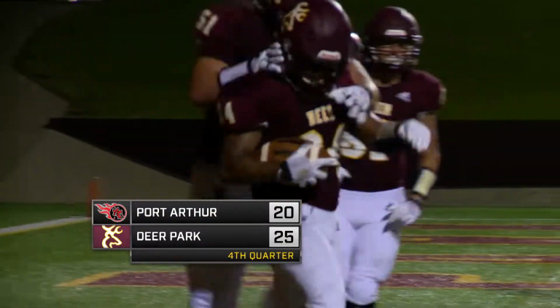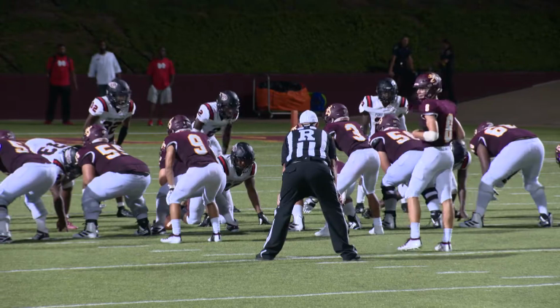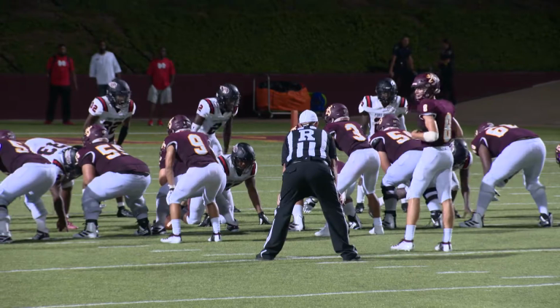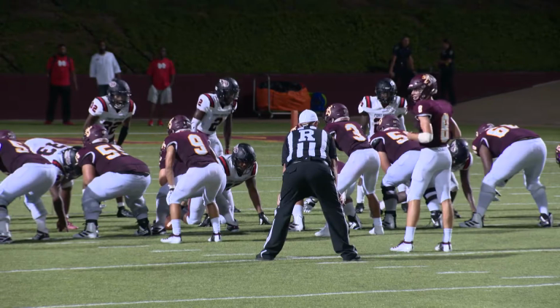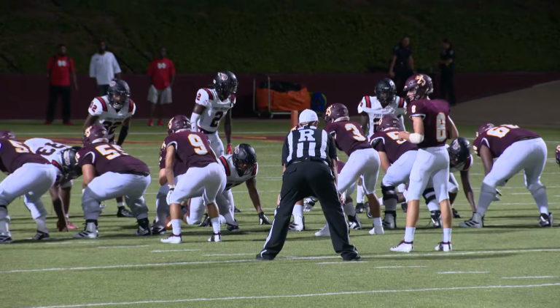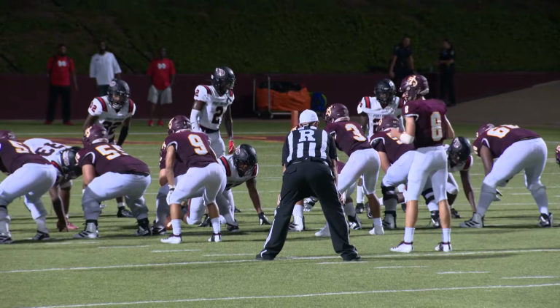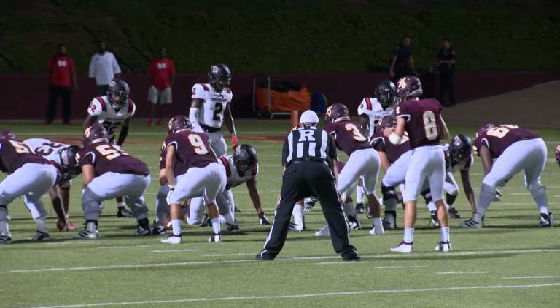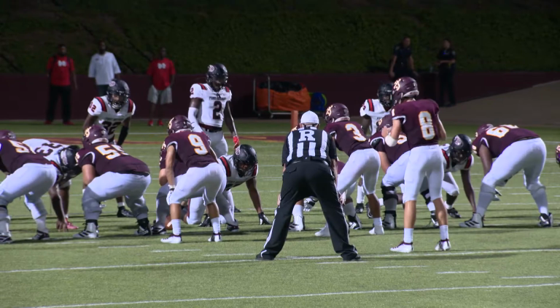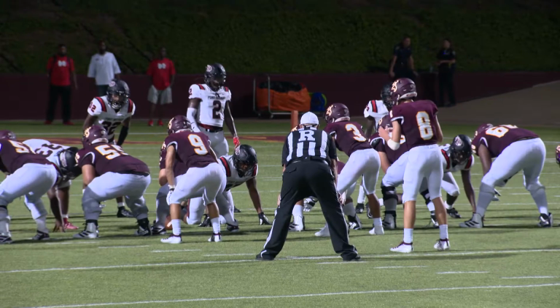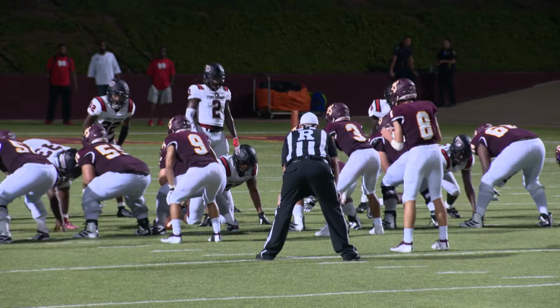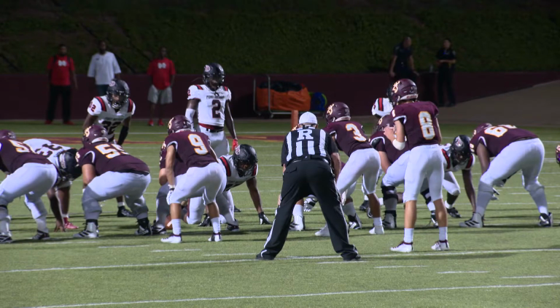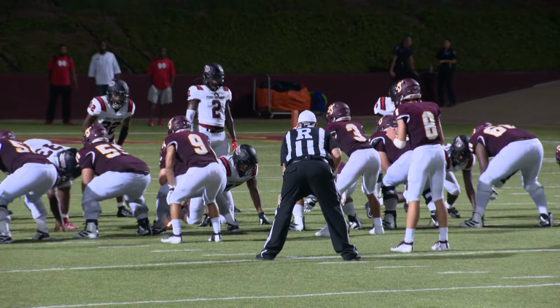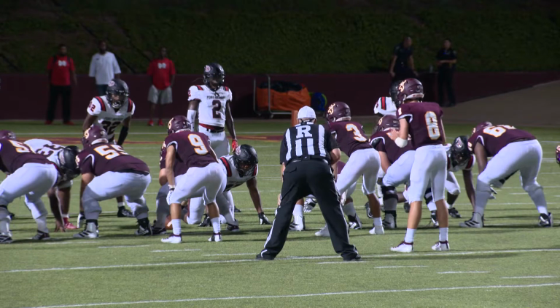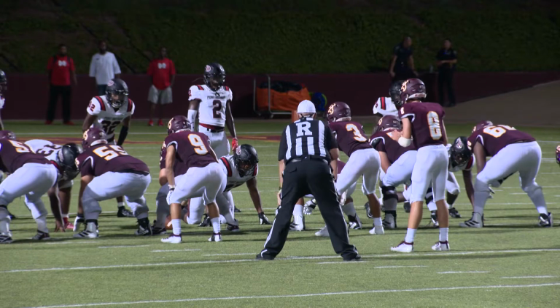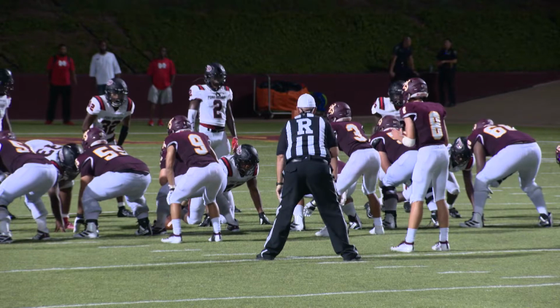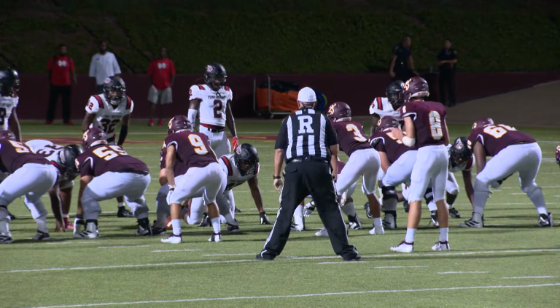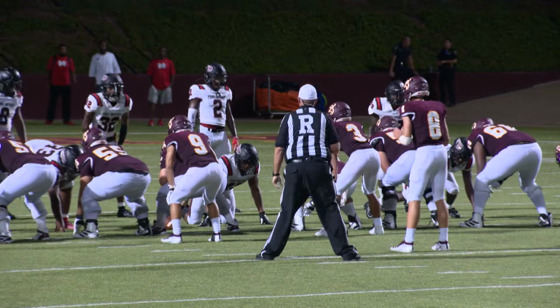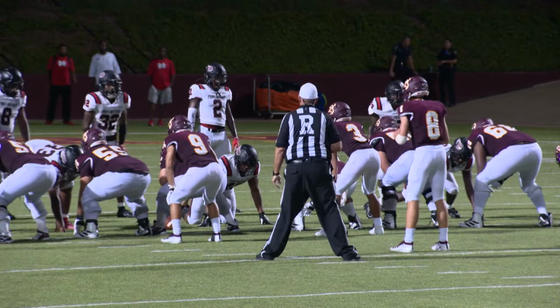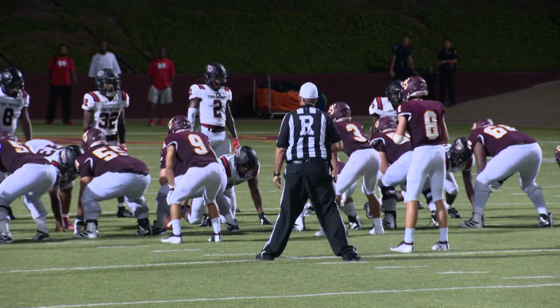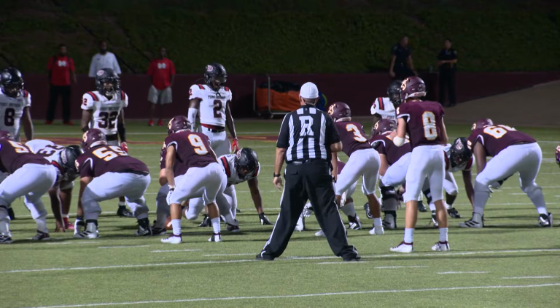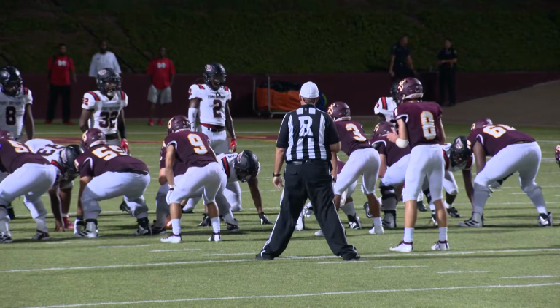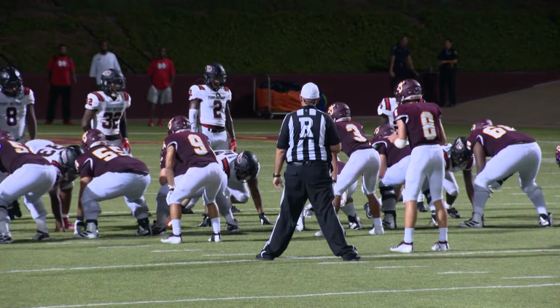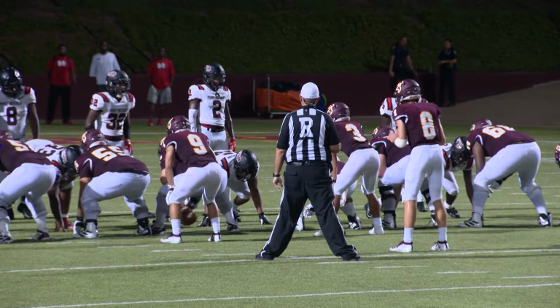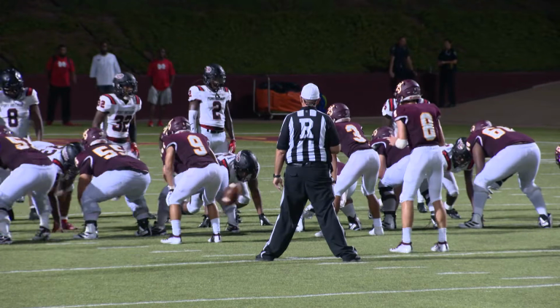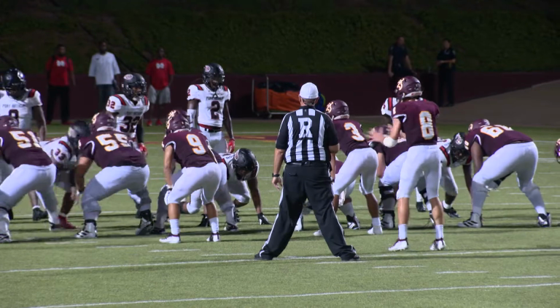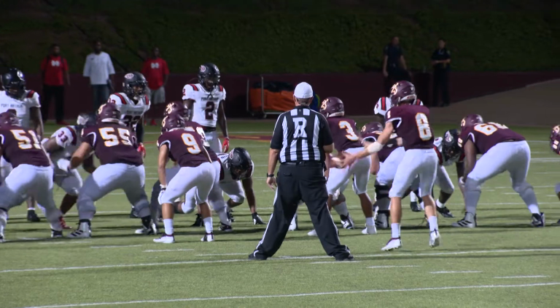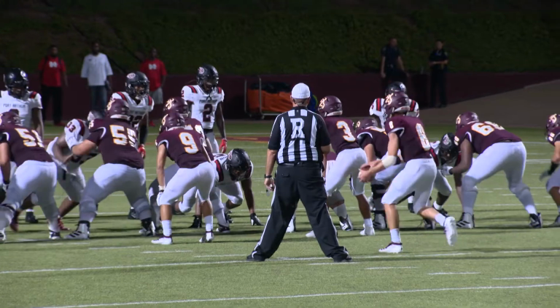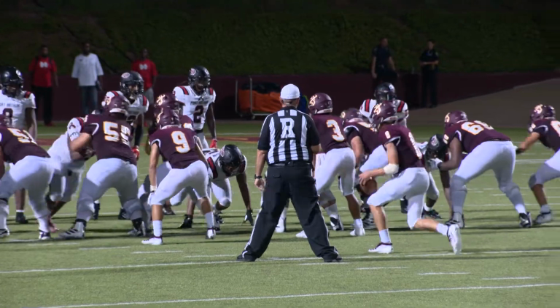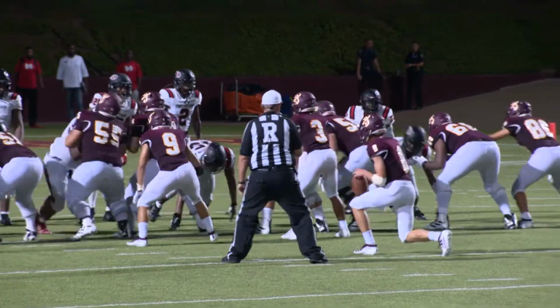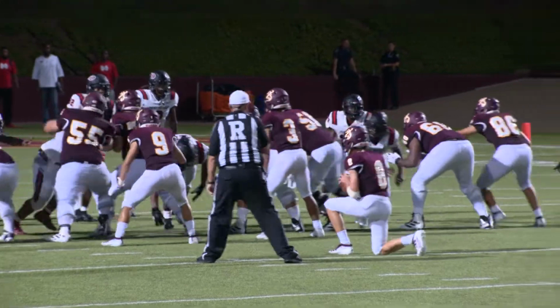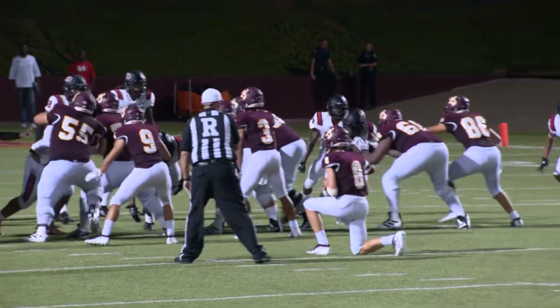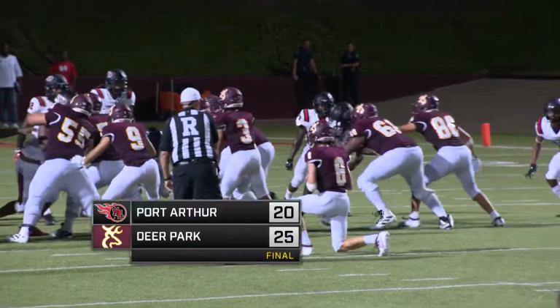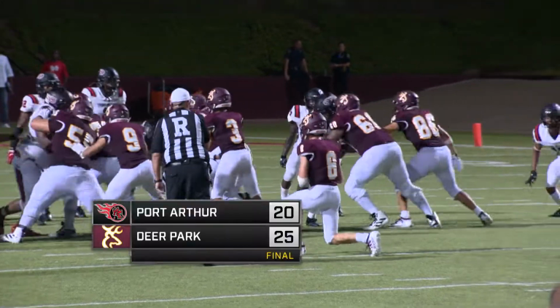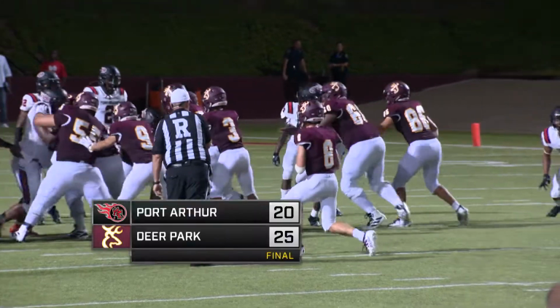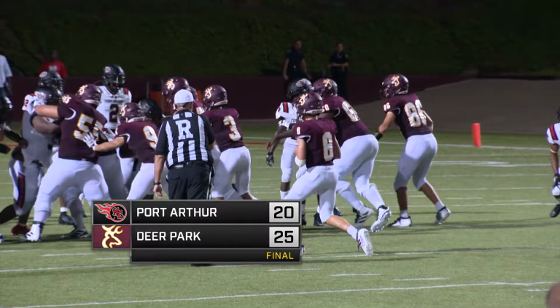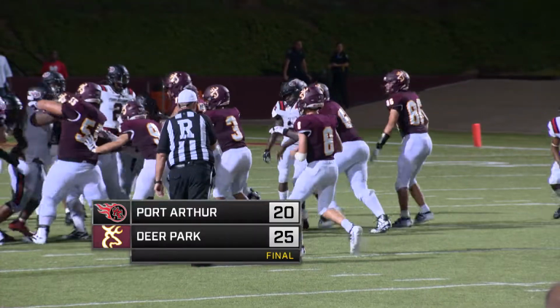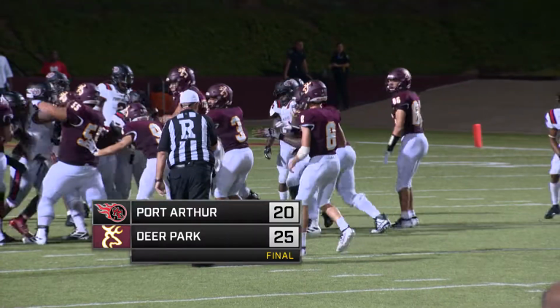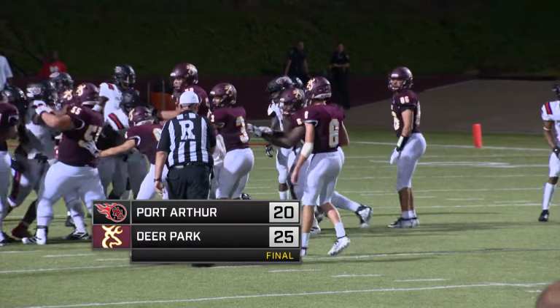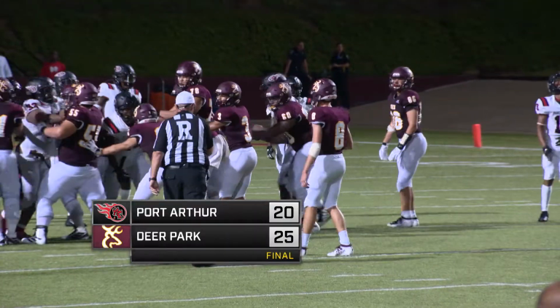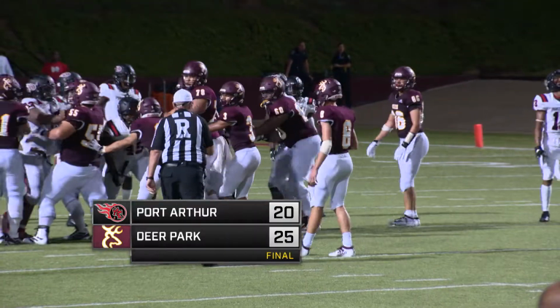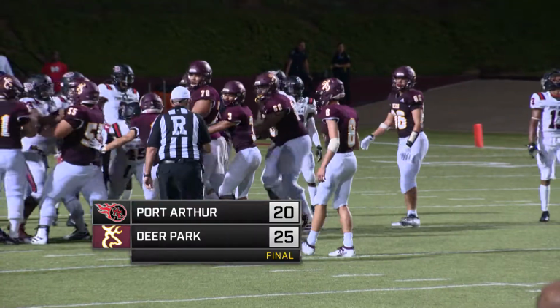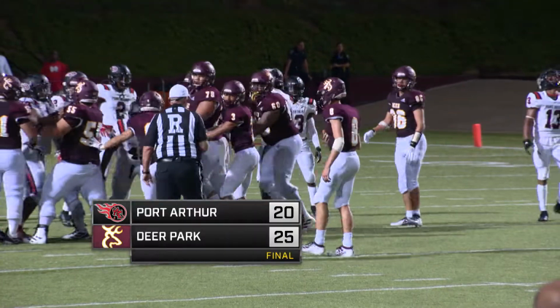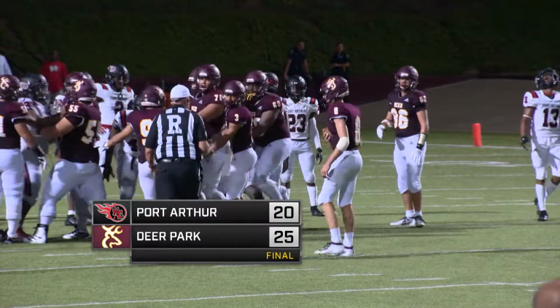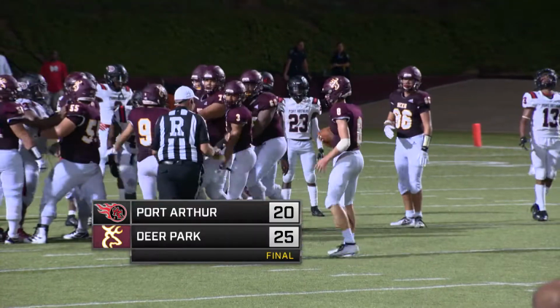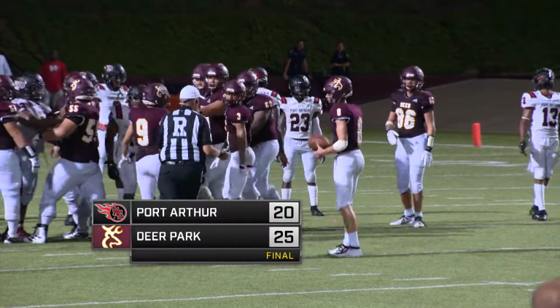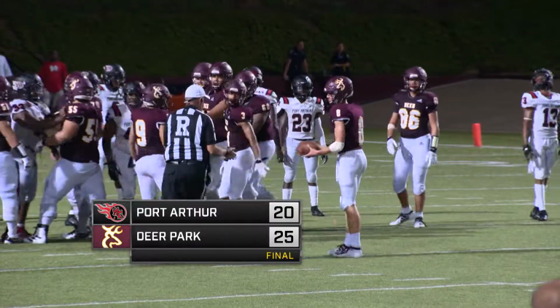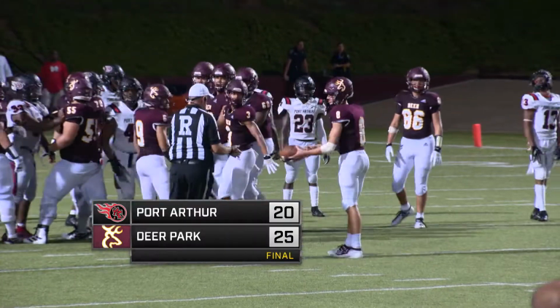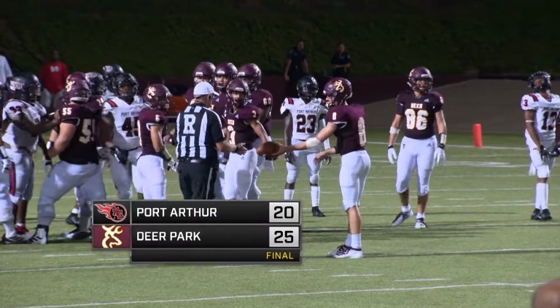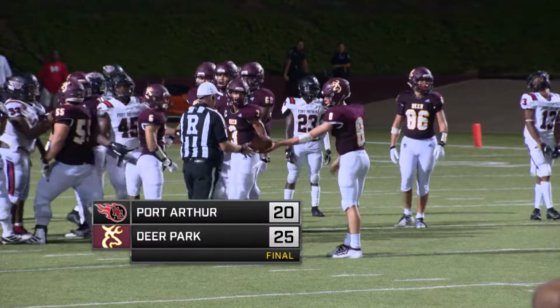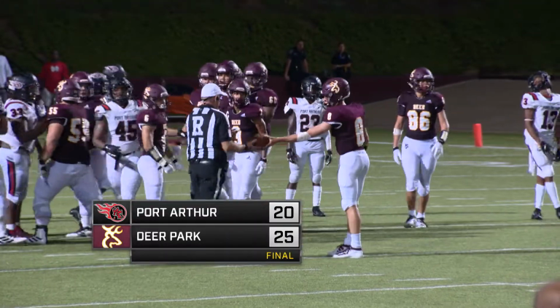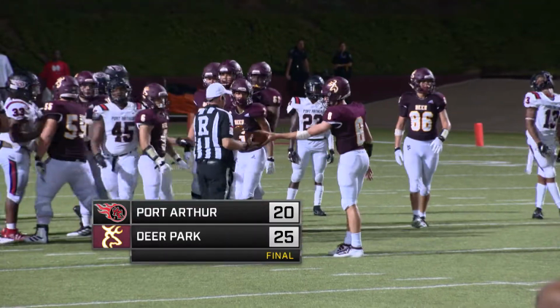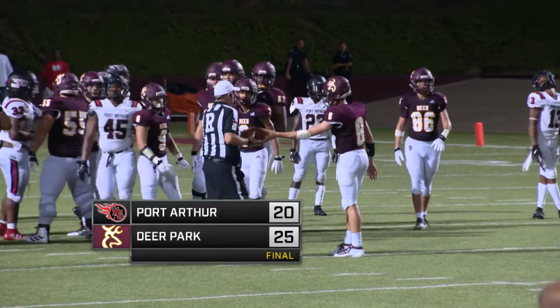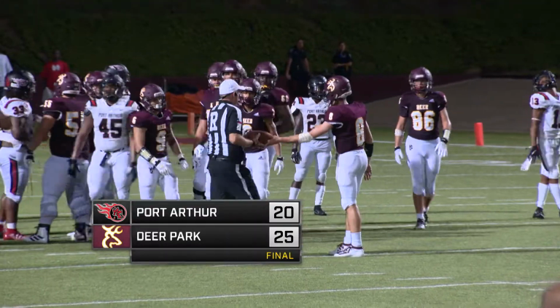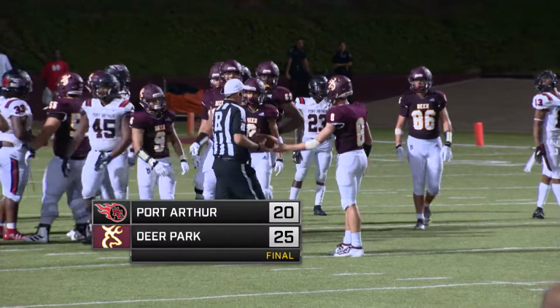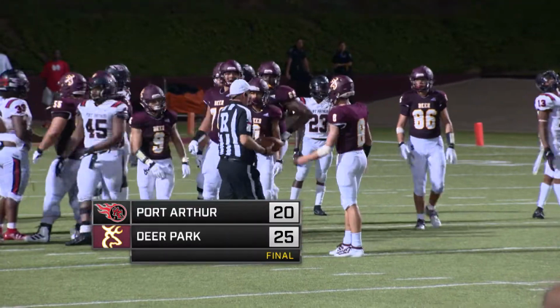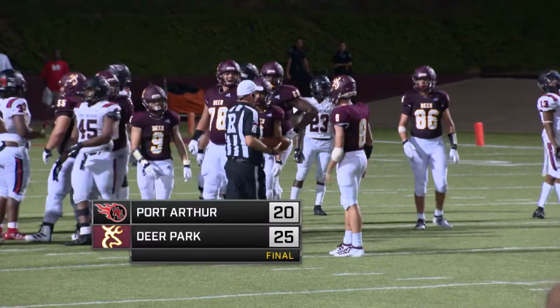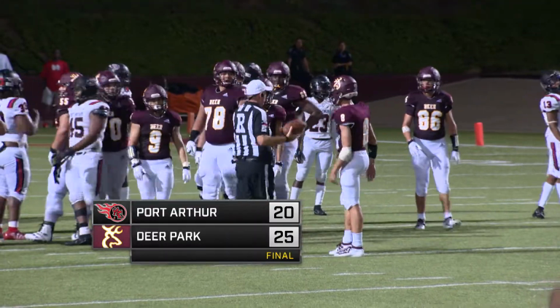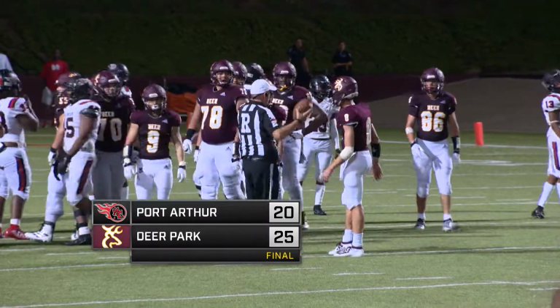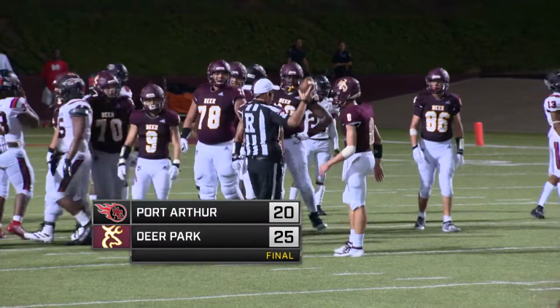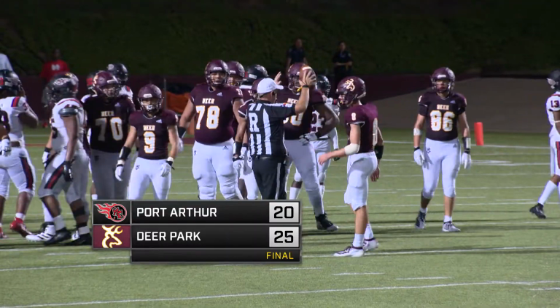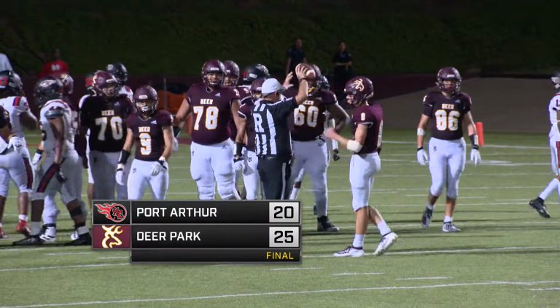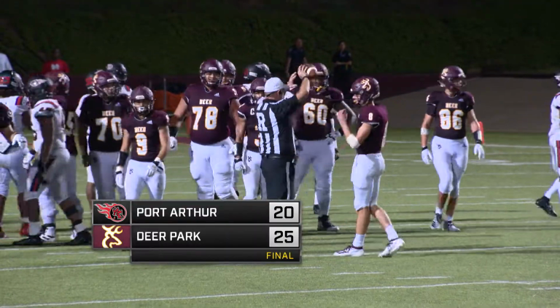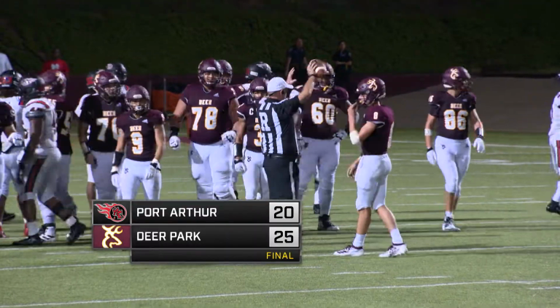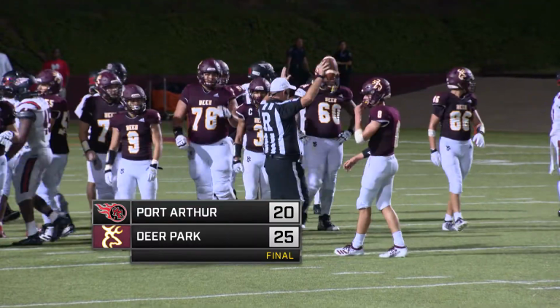And that will do it — Deer Park going to come away with a 25-20 win to open up 2019.